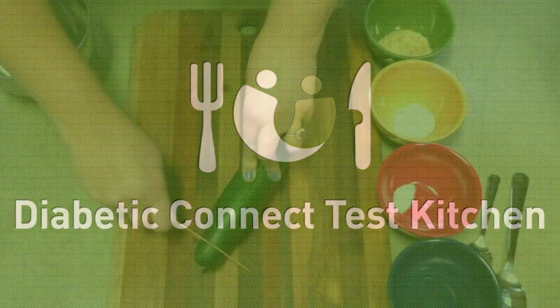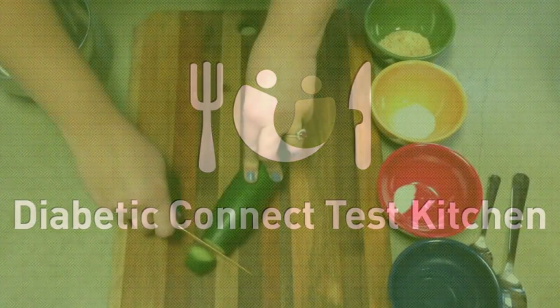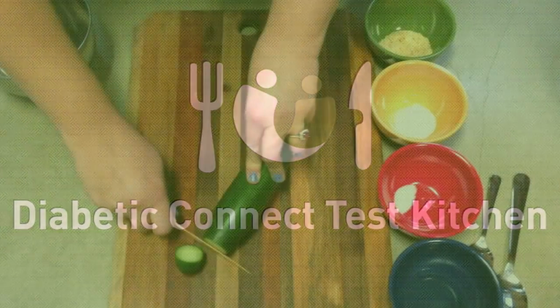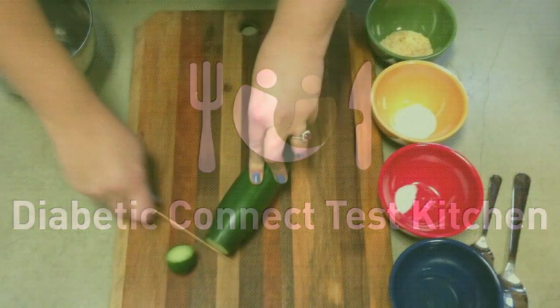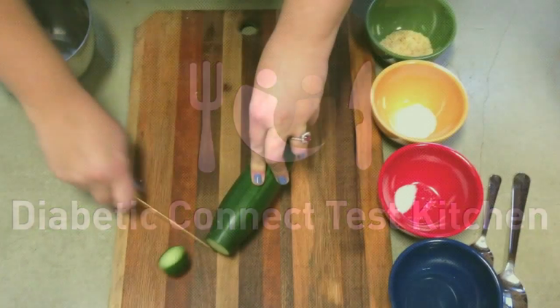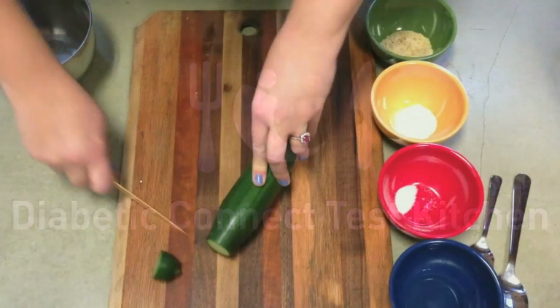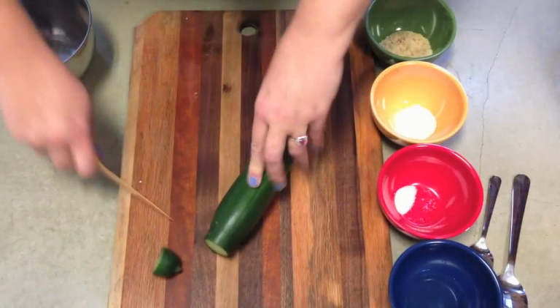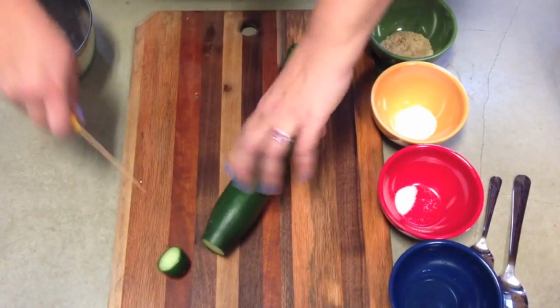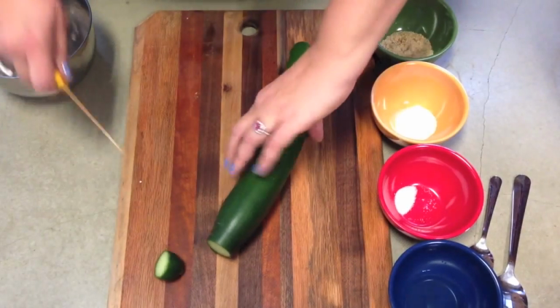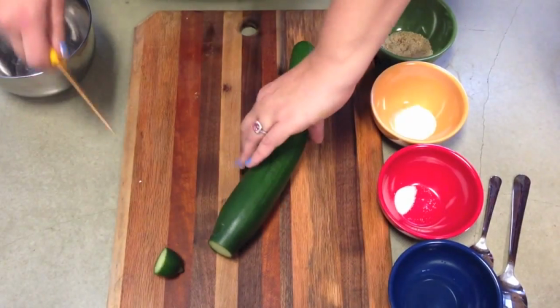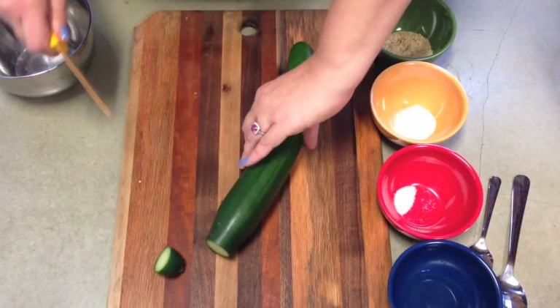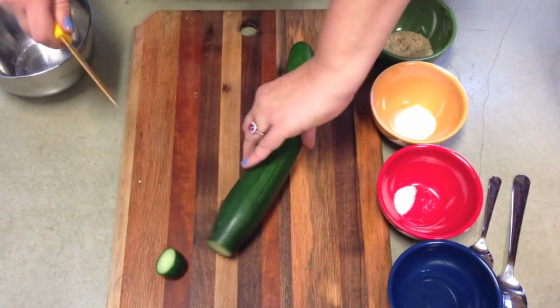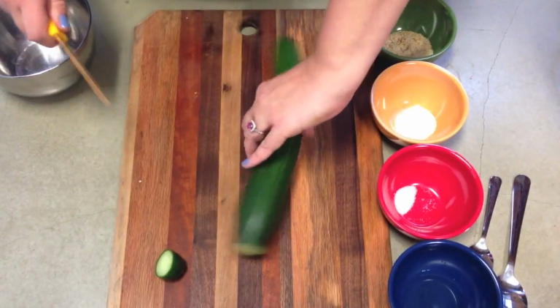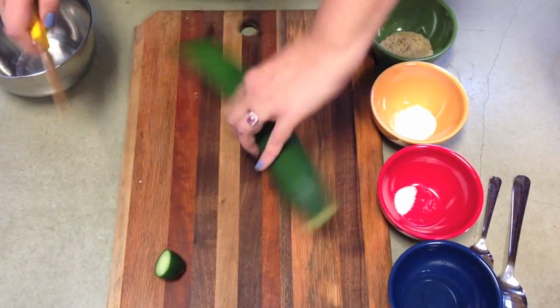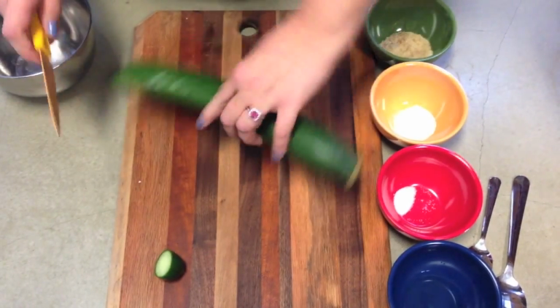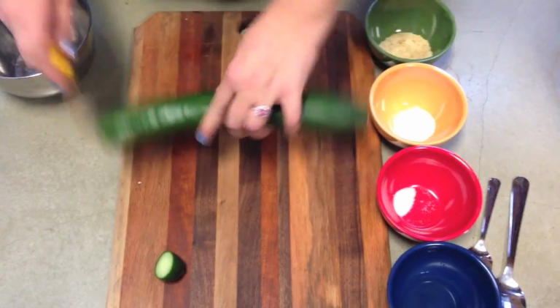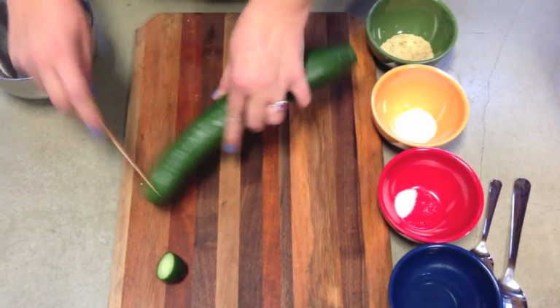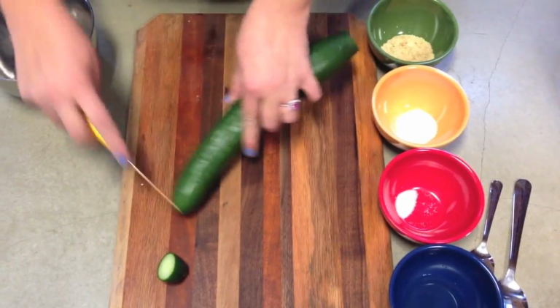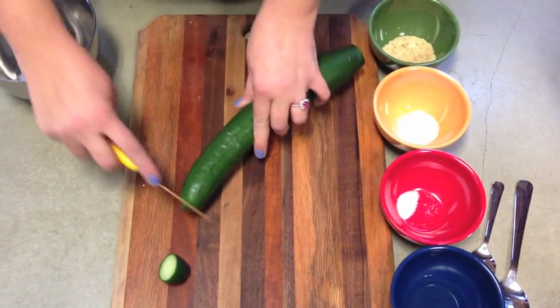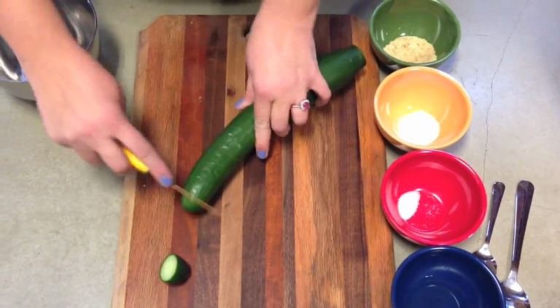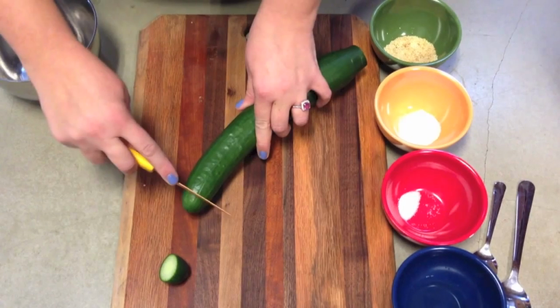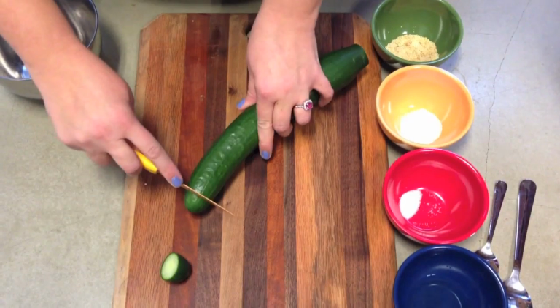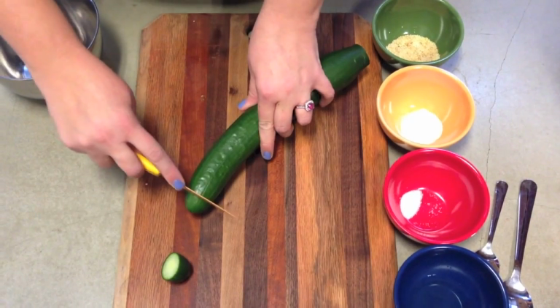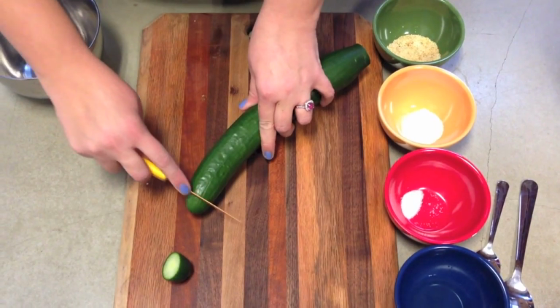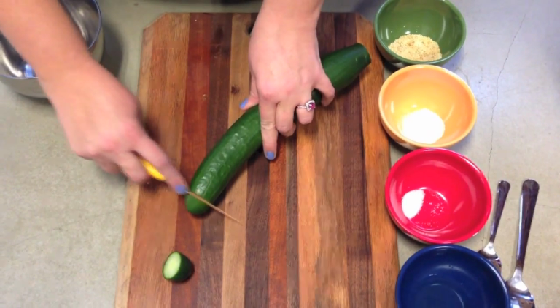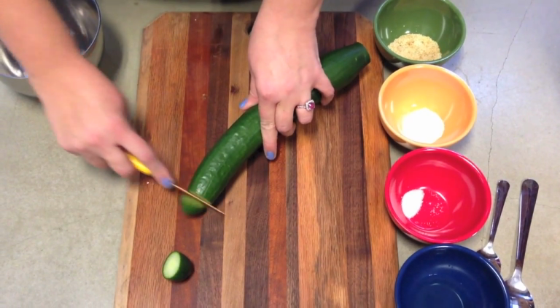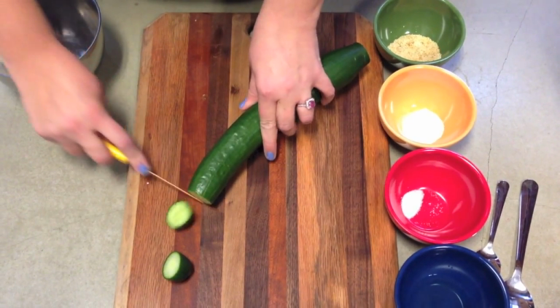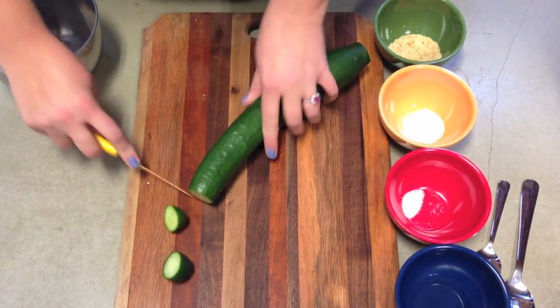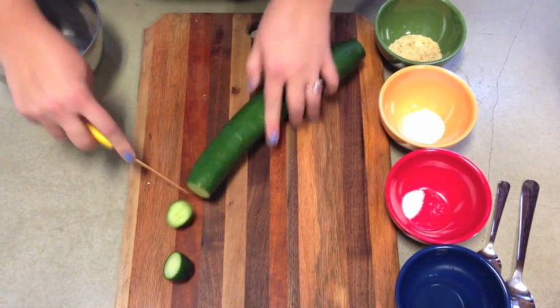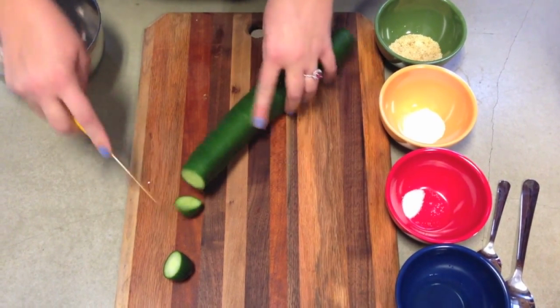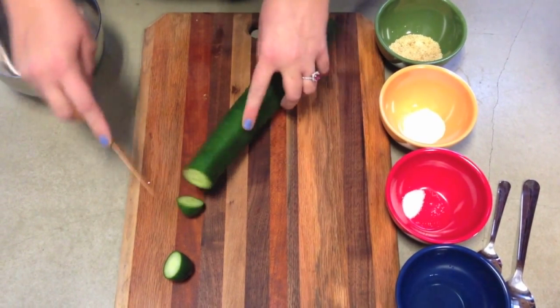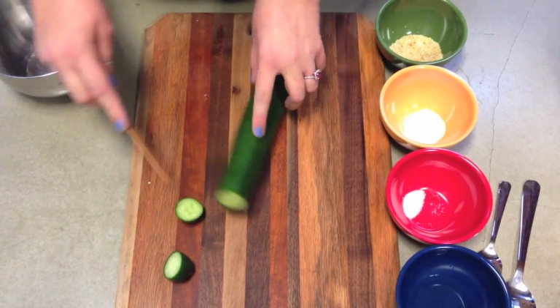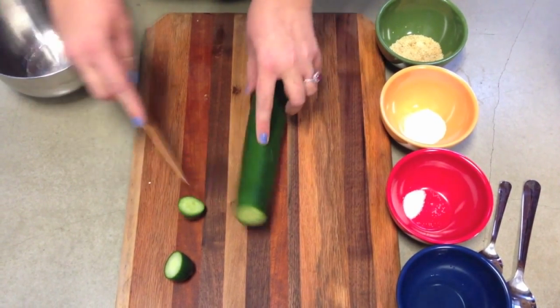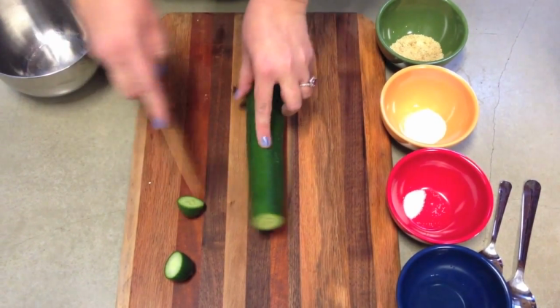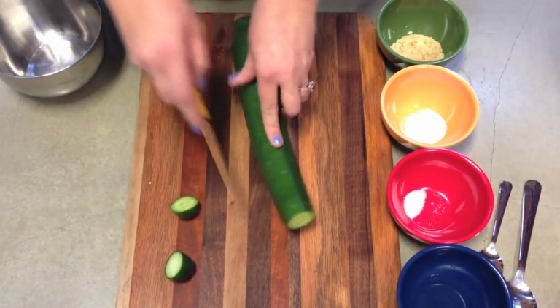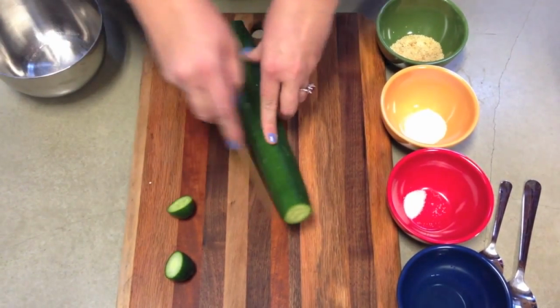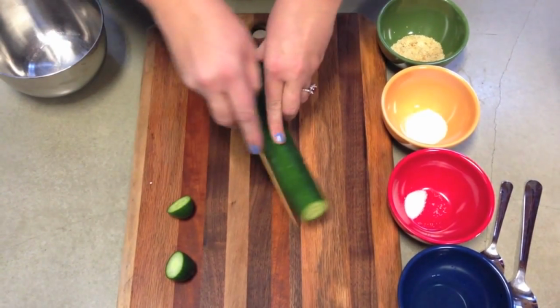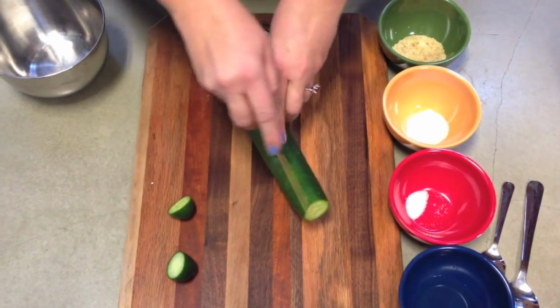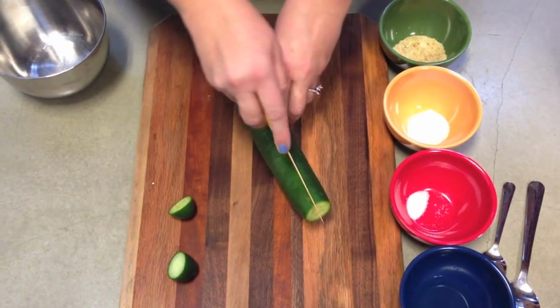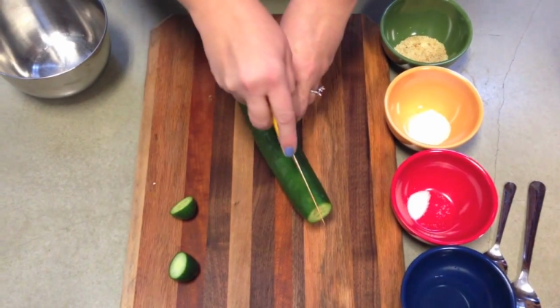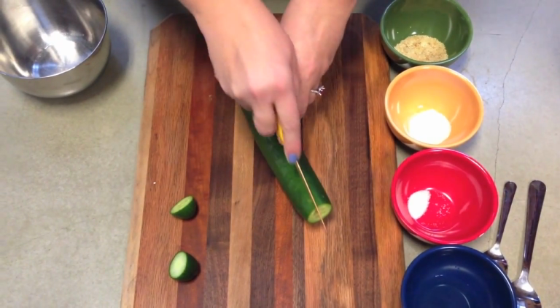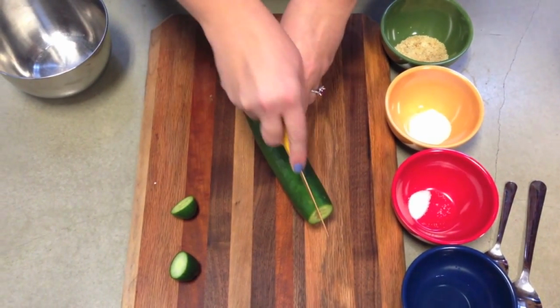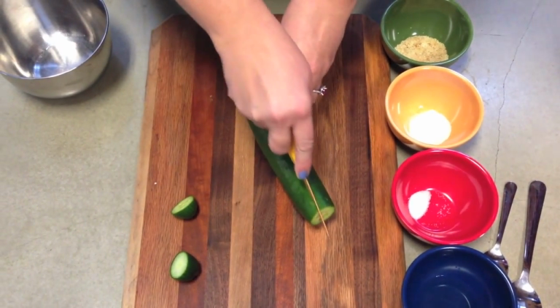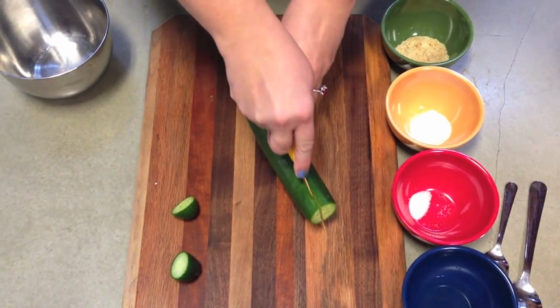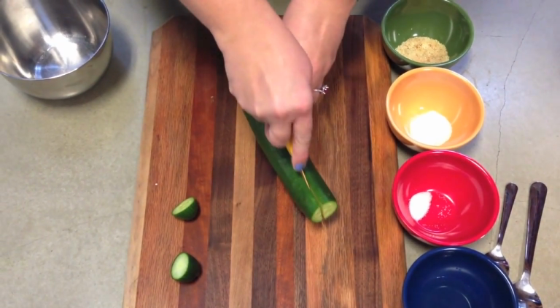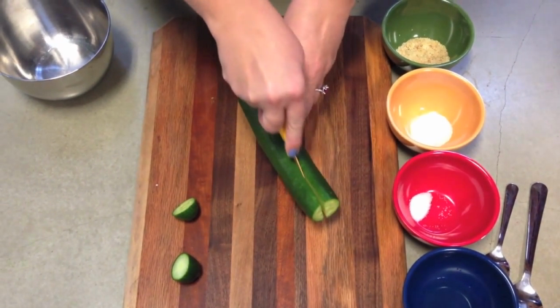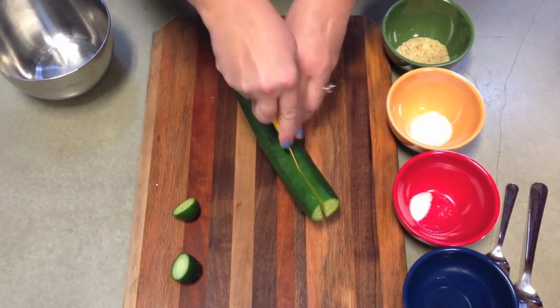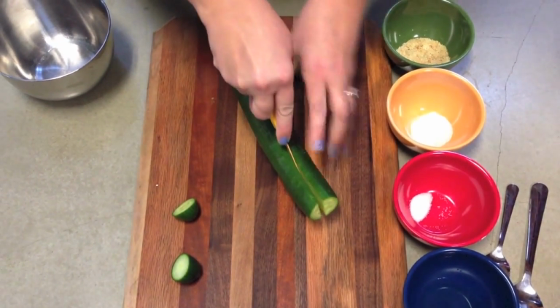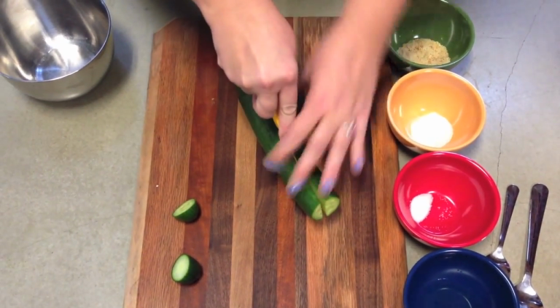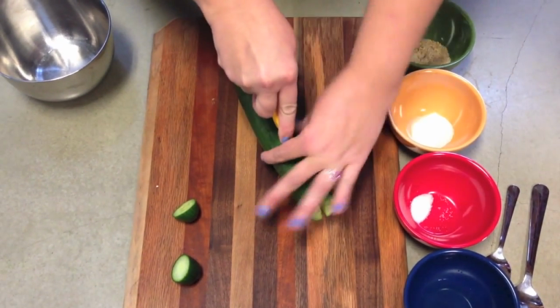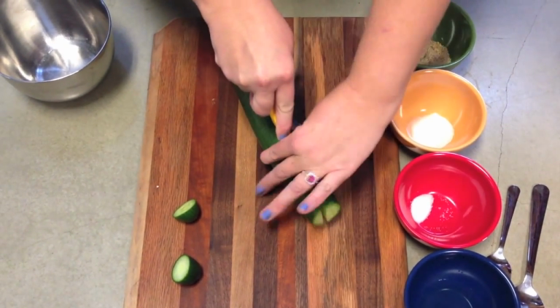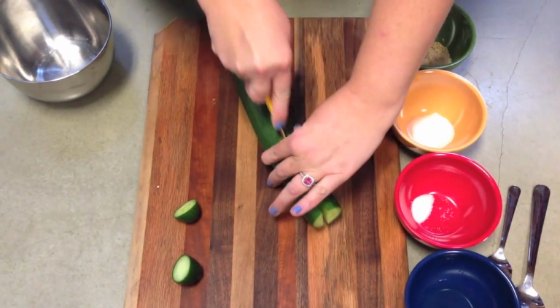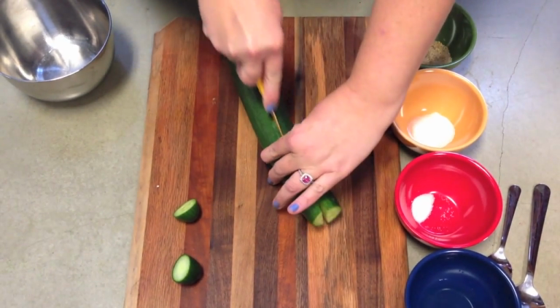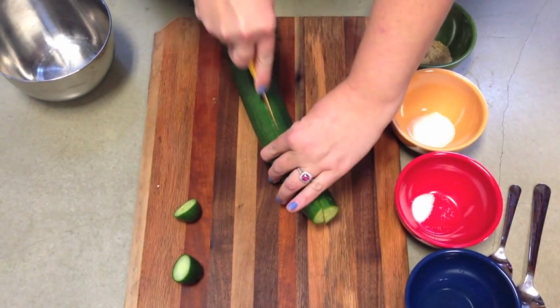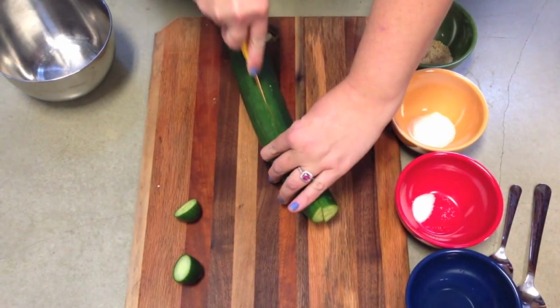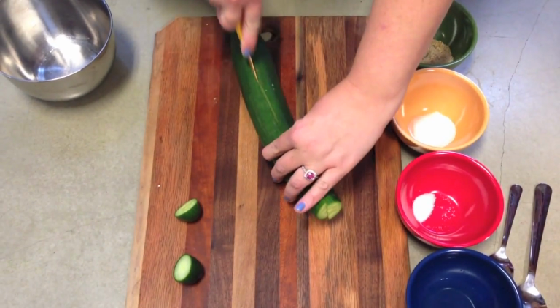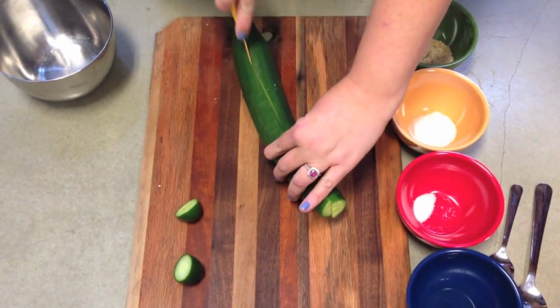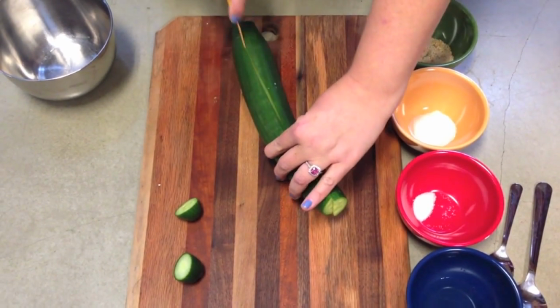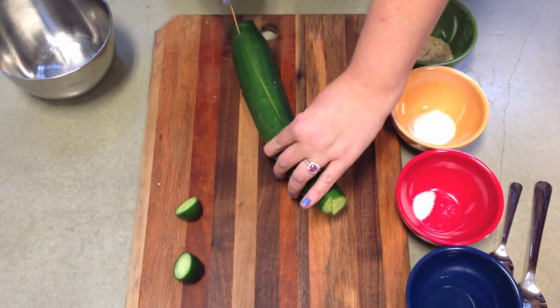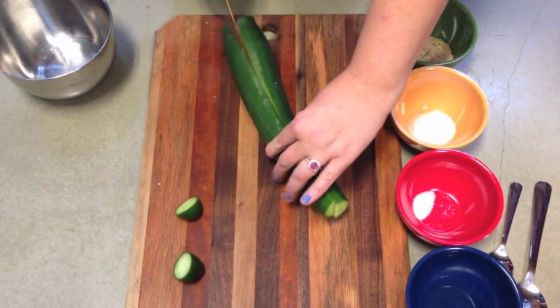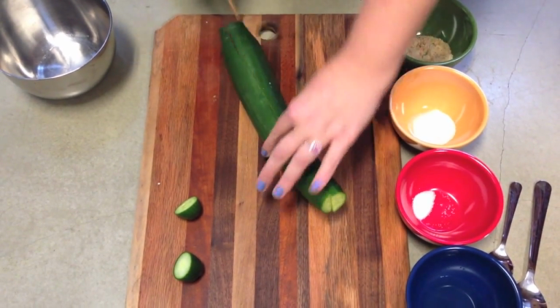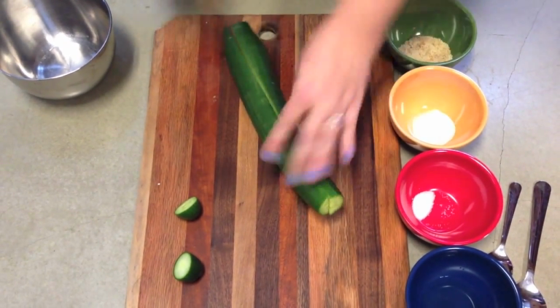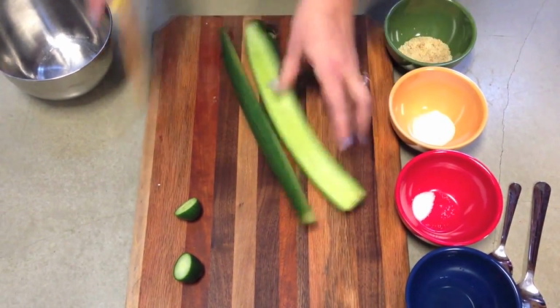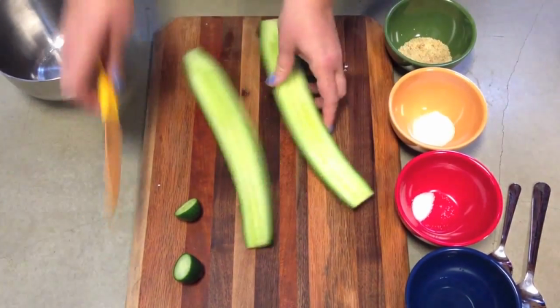Hello and welcome to the Diabetic Connect Test Kitchen. Today we're going to show you how to make our popular Japanese cucumber salad.